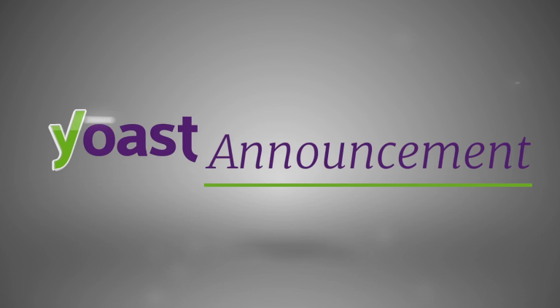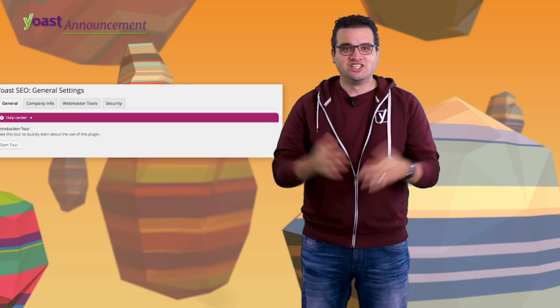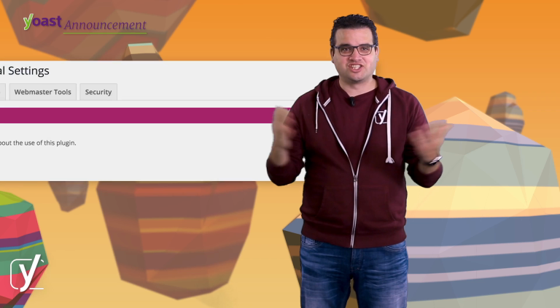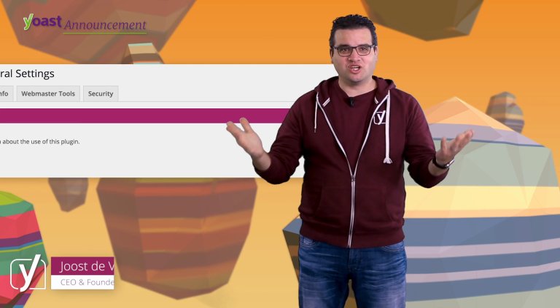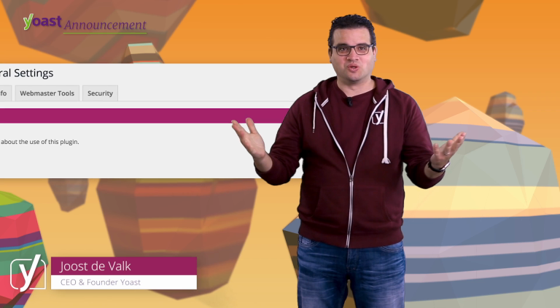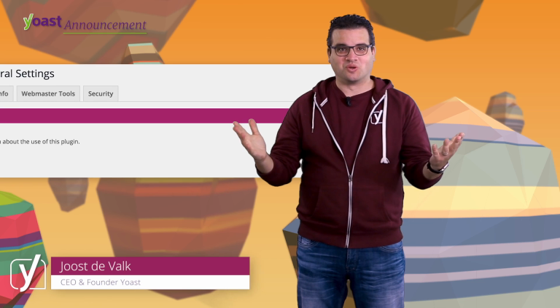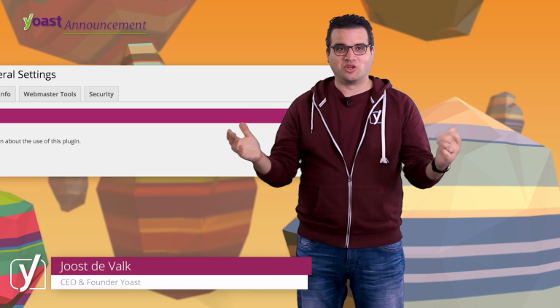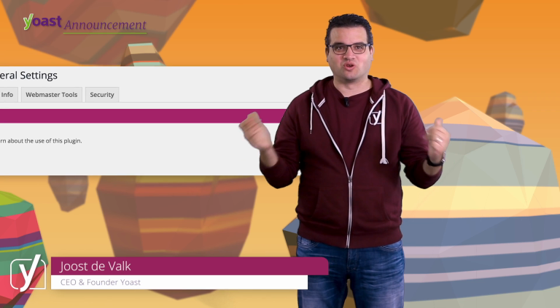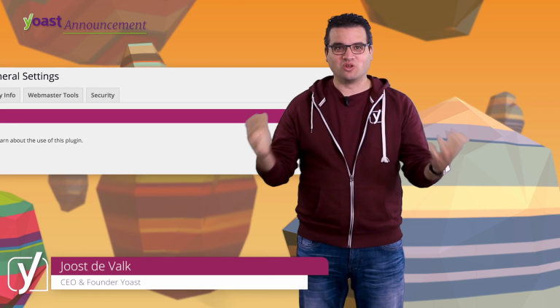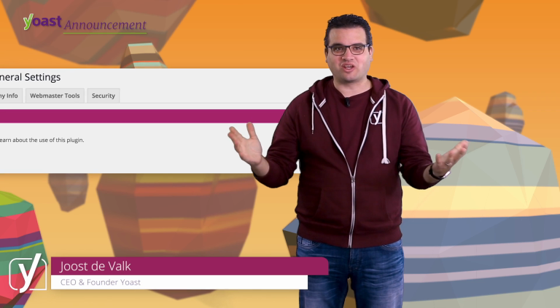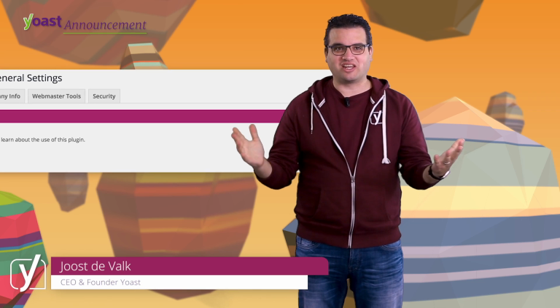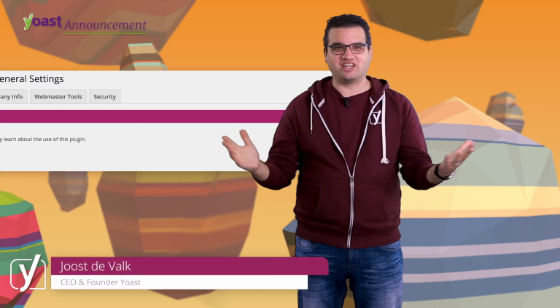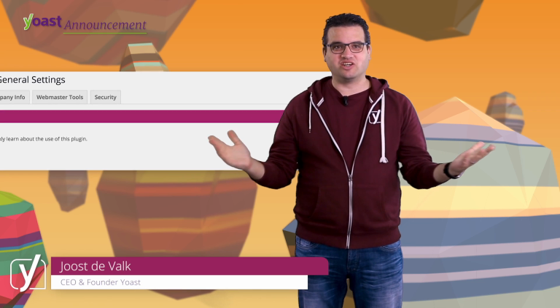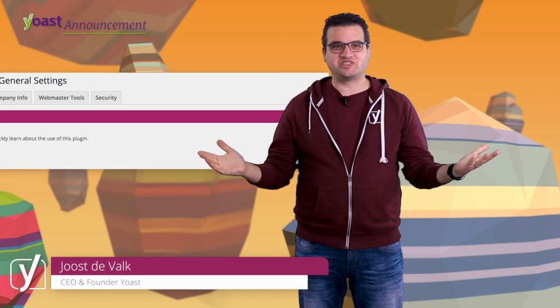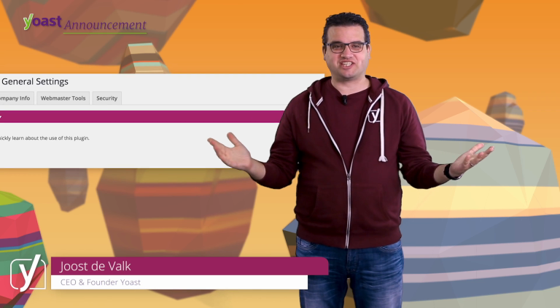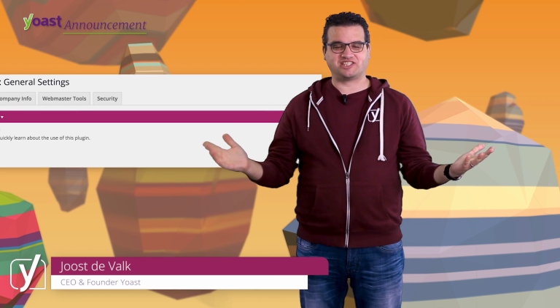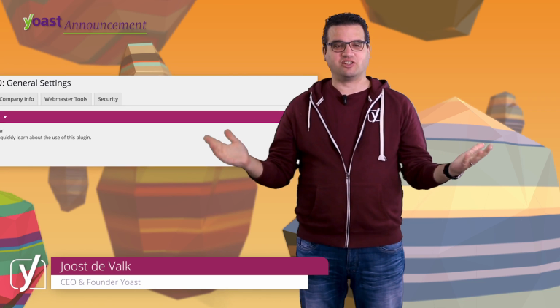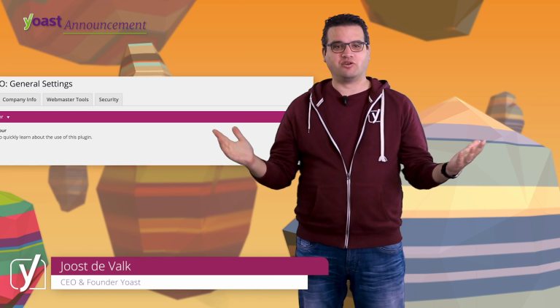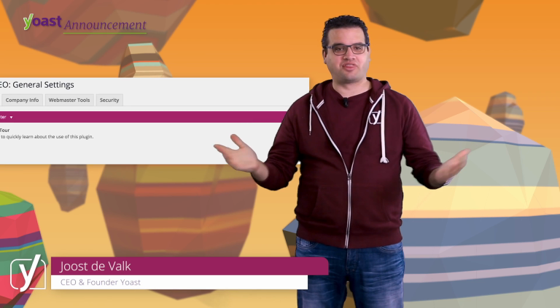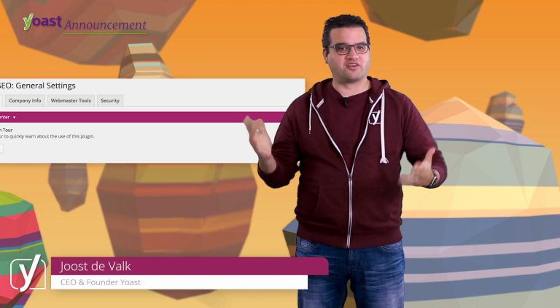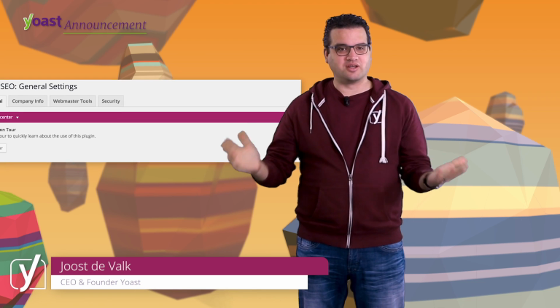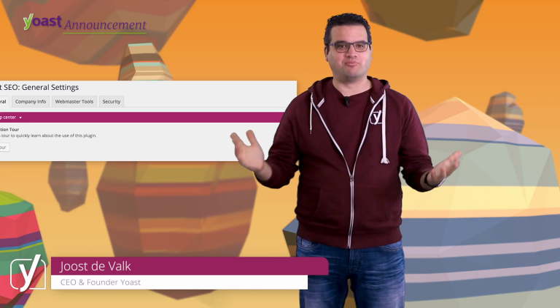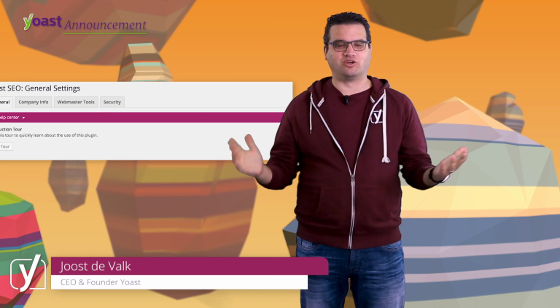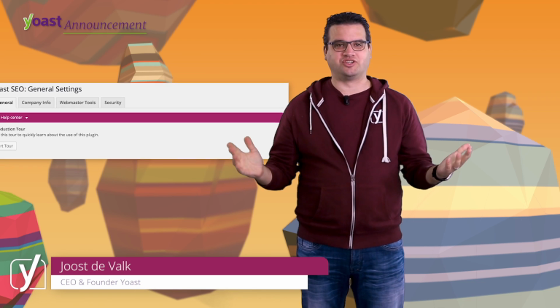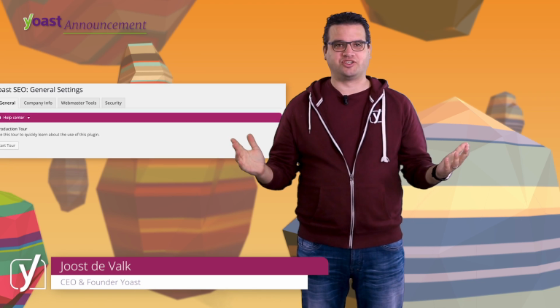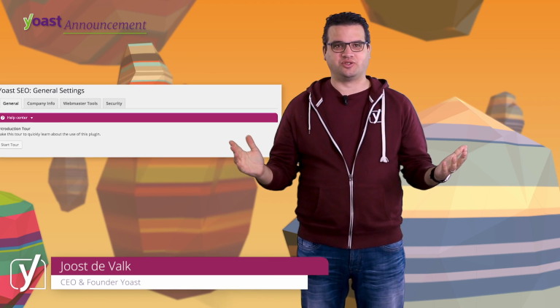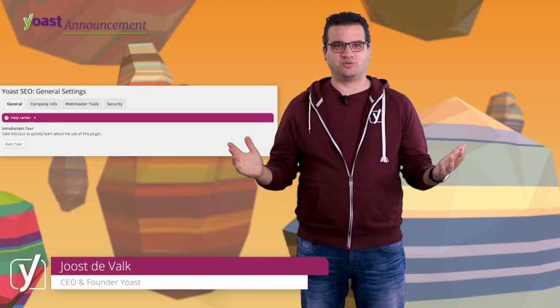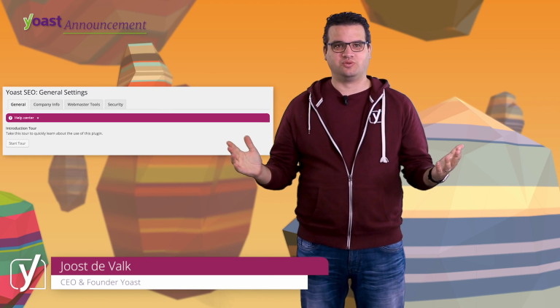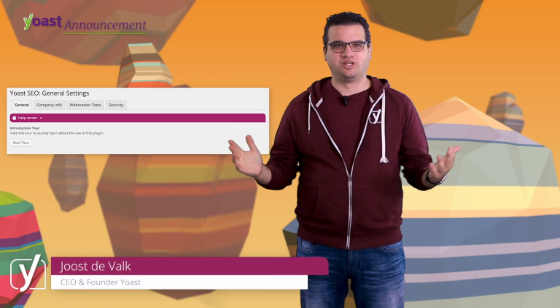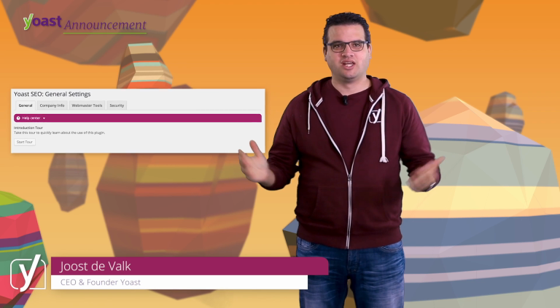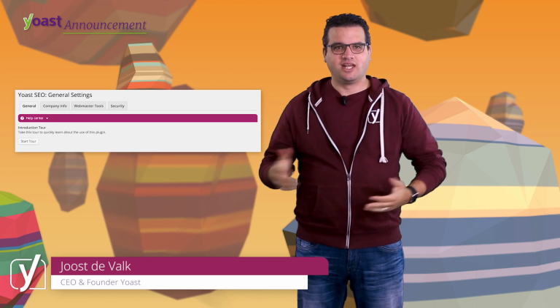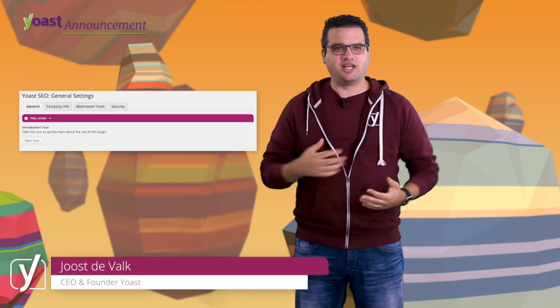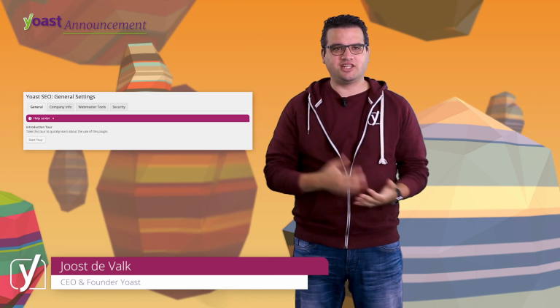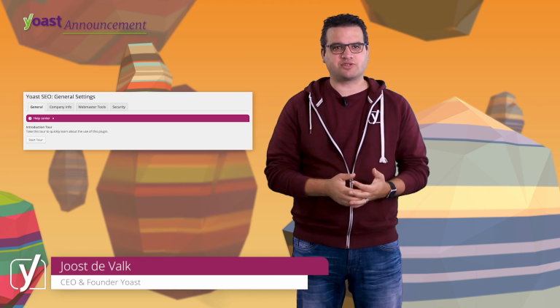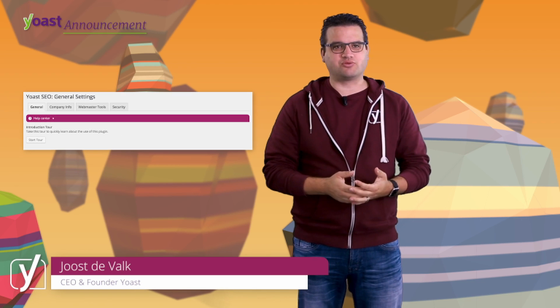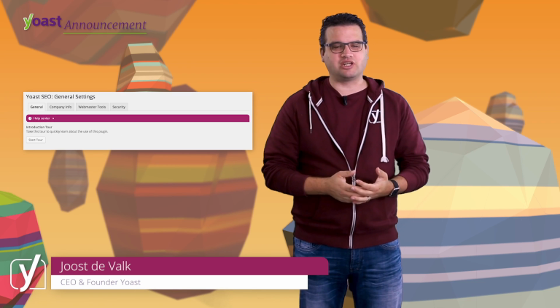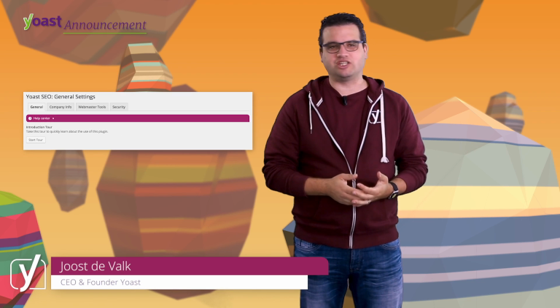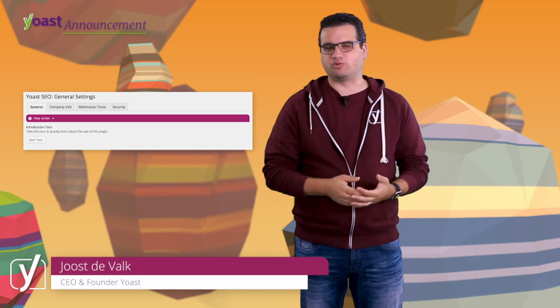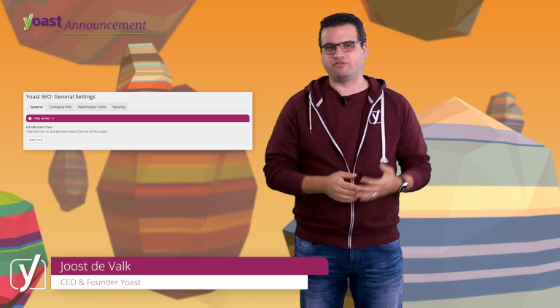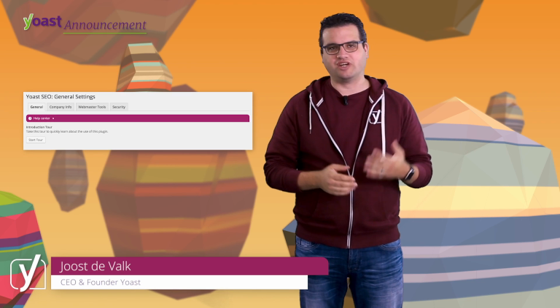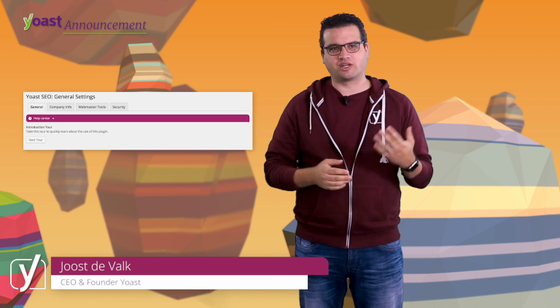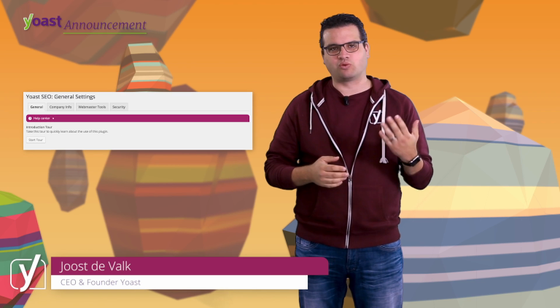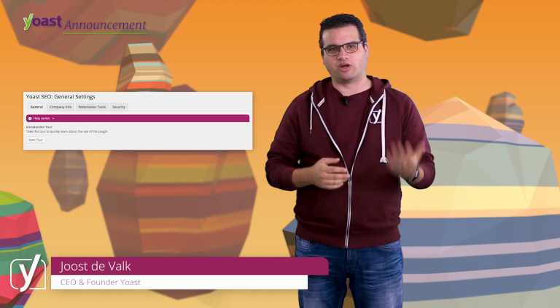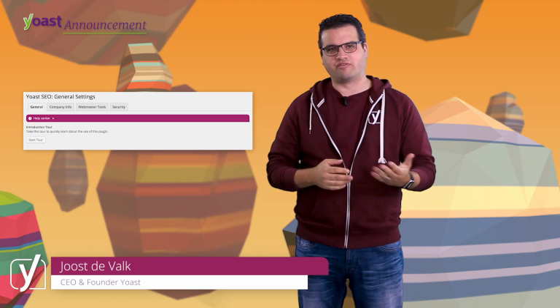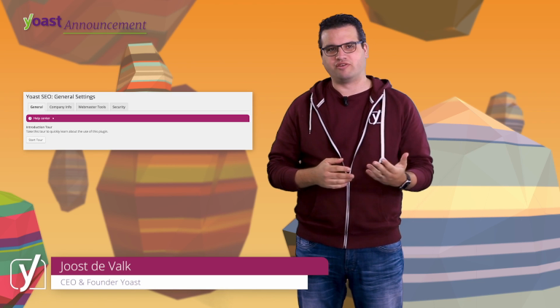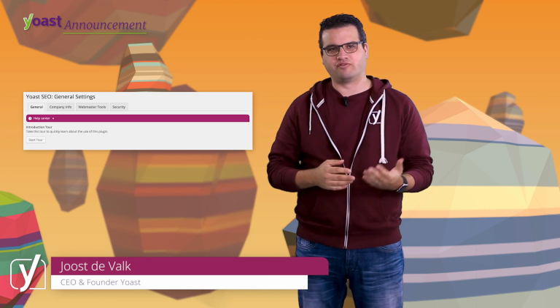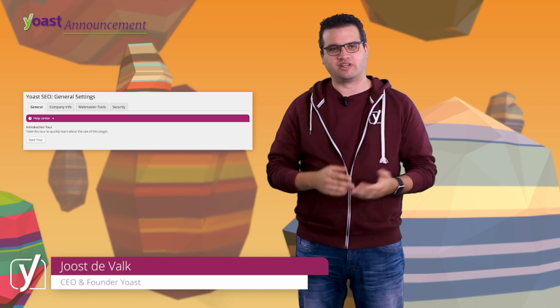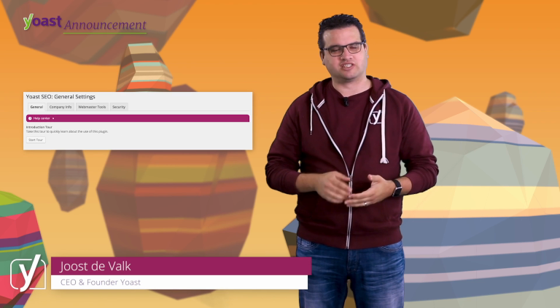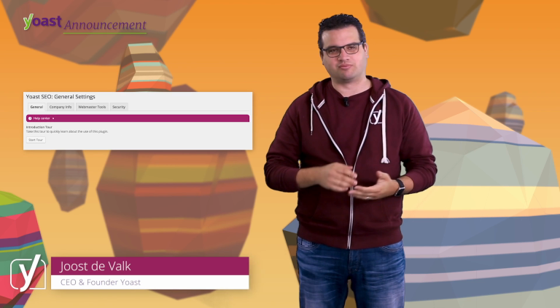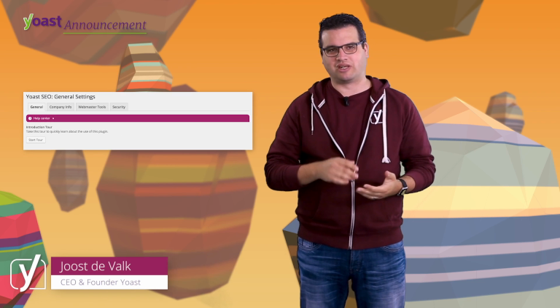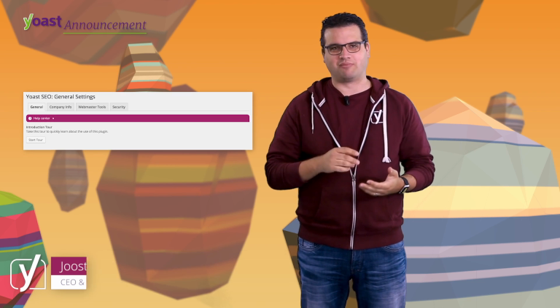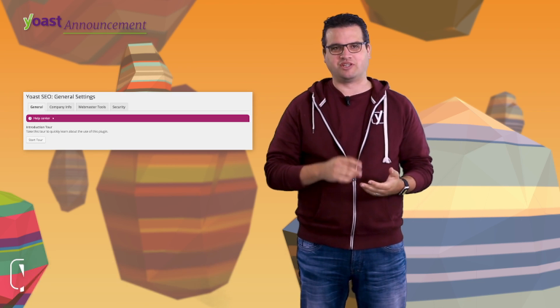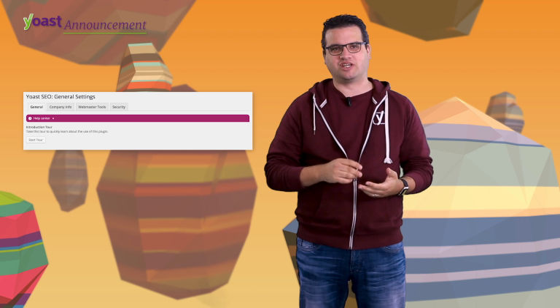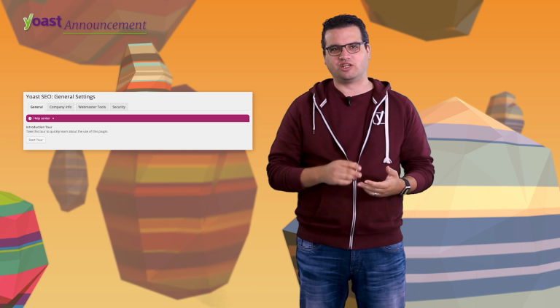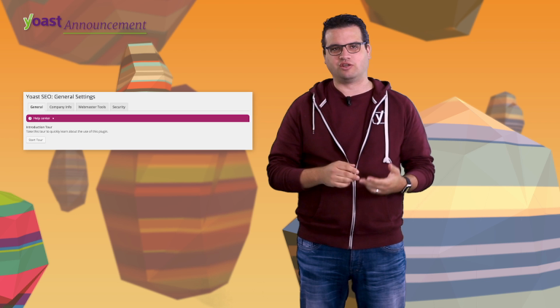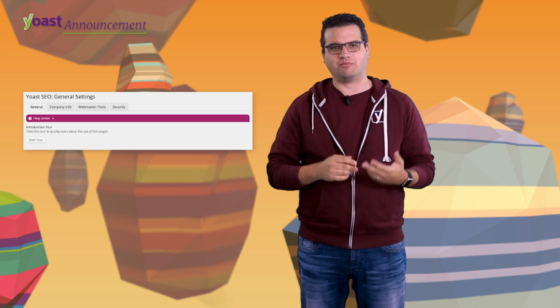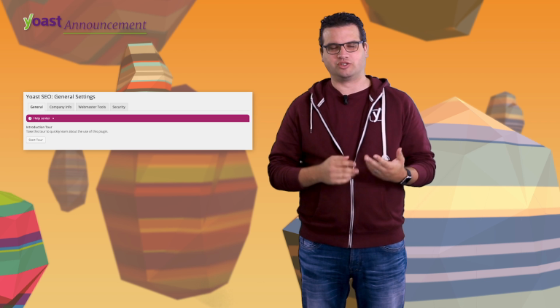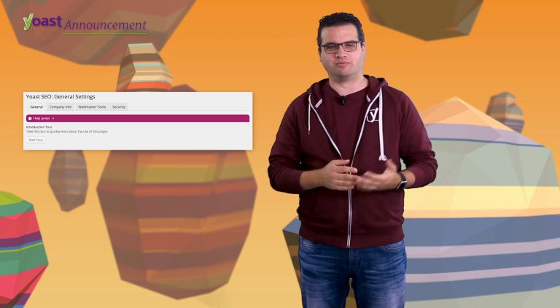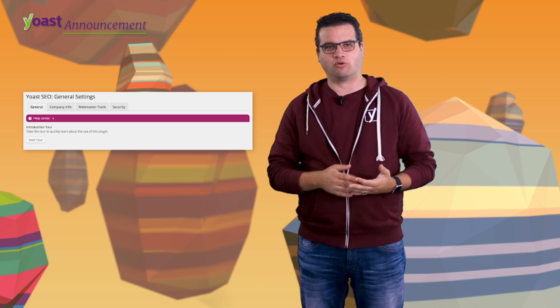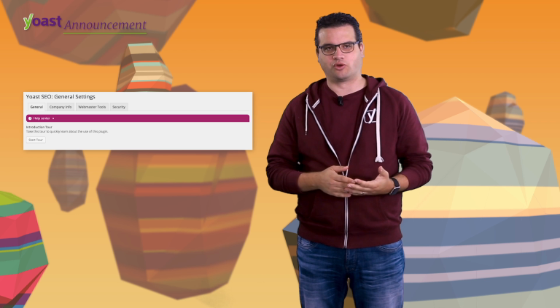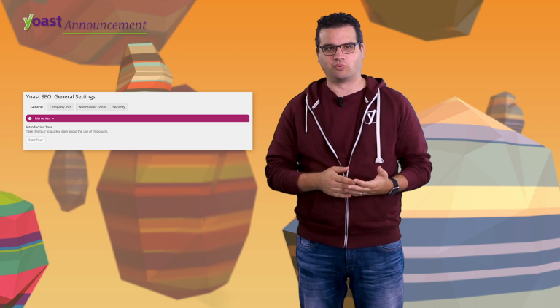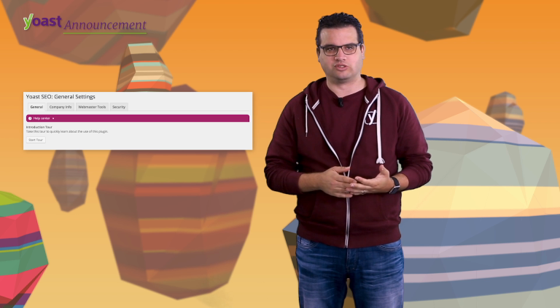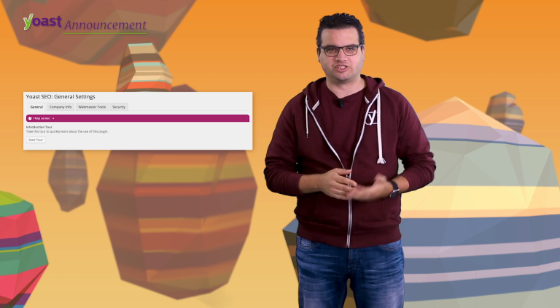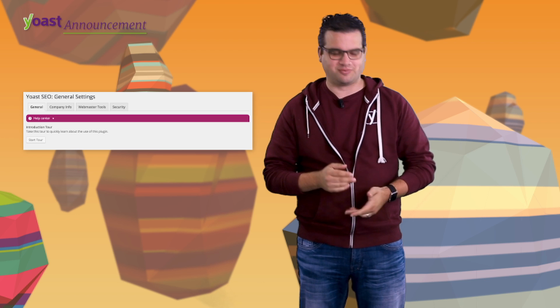So you're looking at Yoast SEO 3.2. In this release we've done quite a few things, but let me tell you the most important ones.